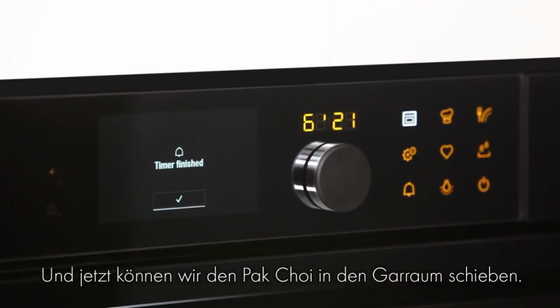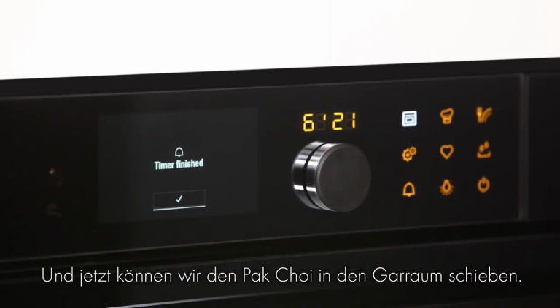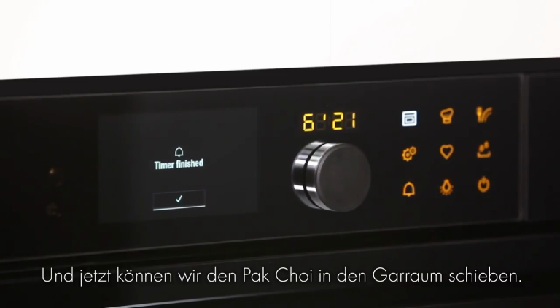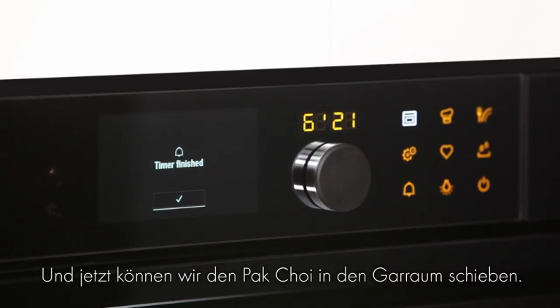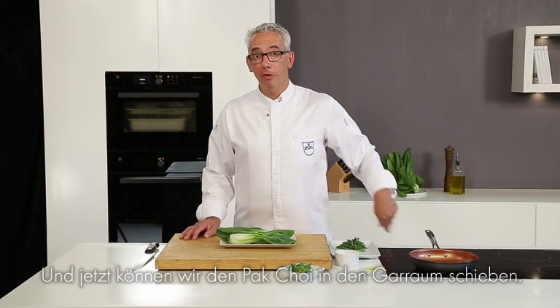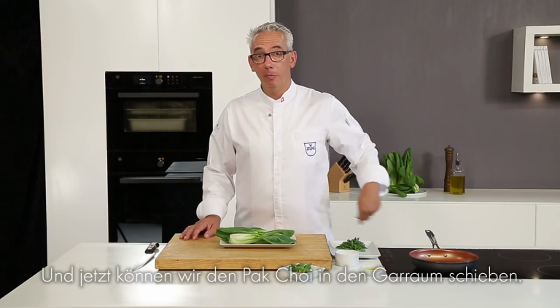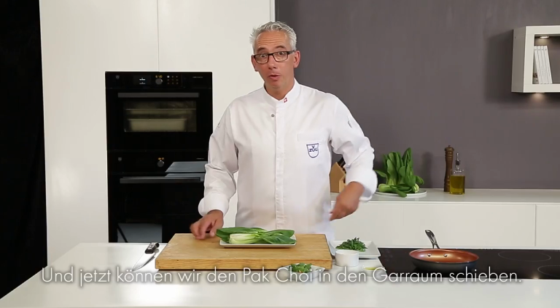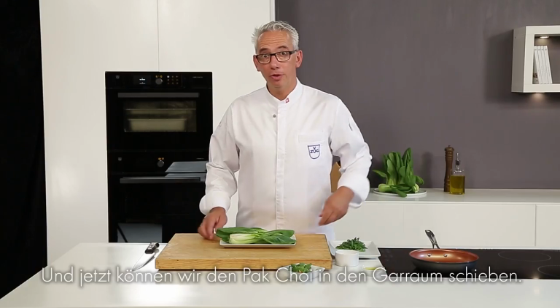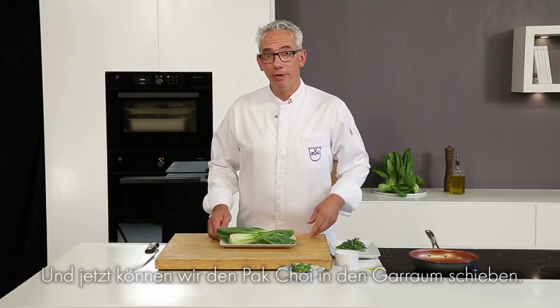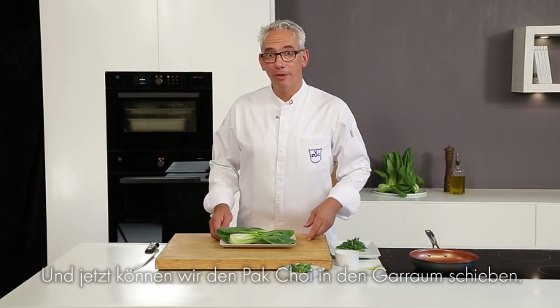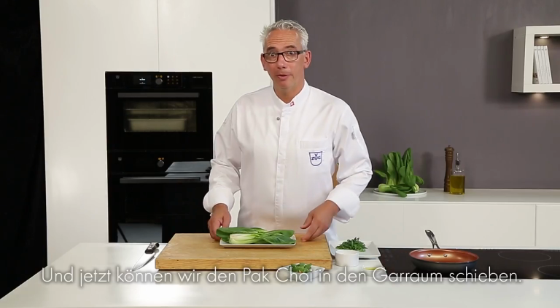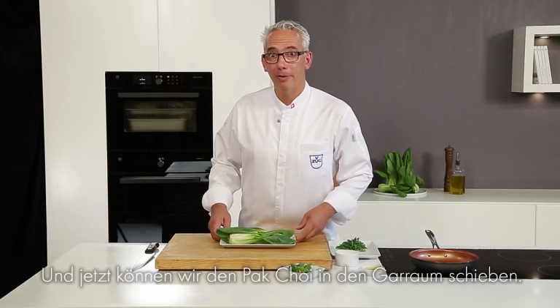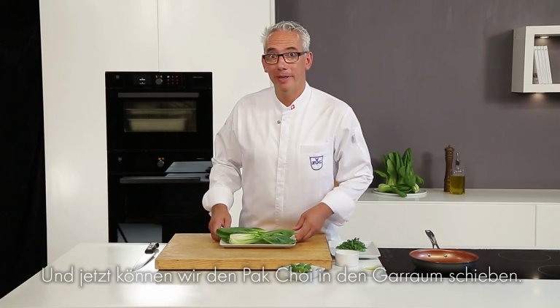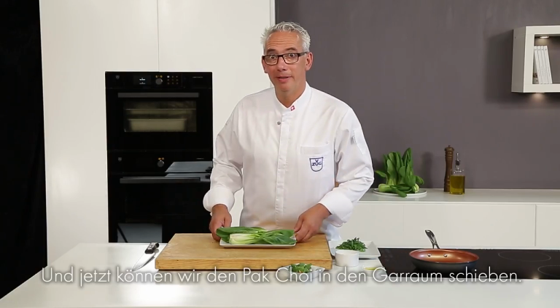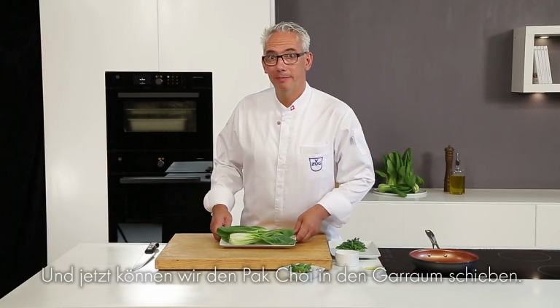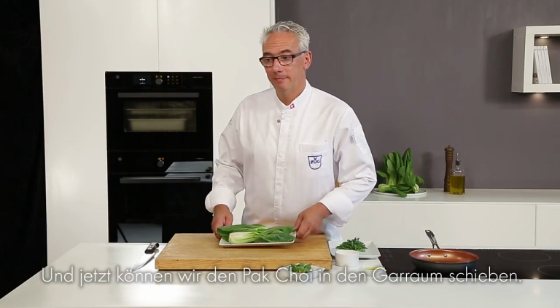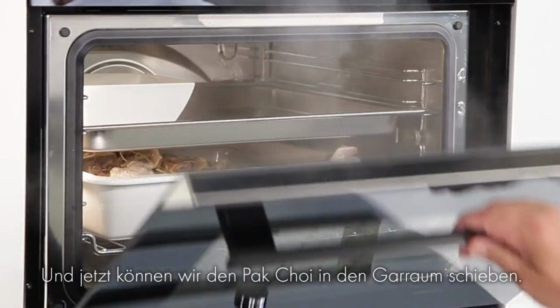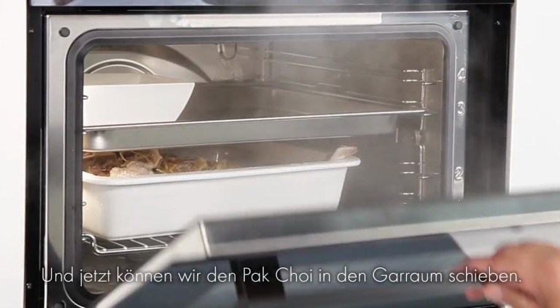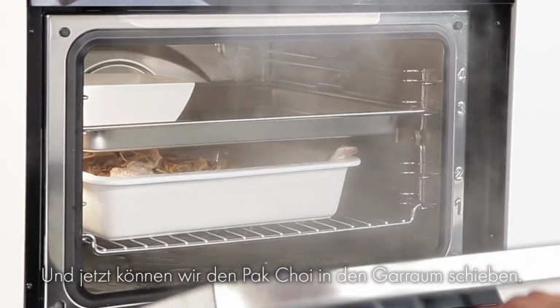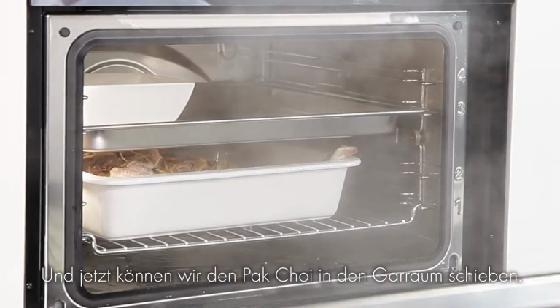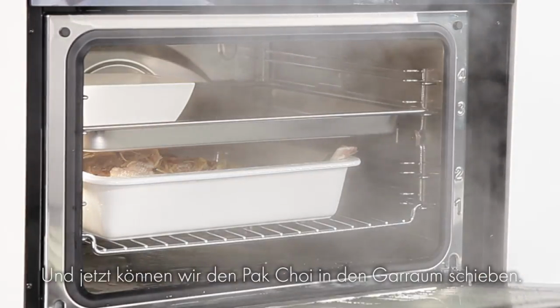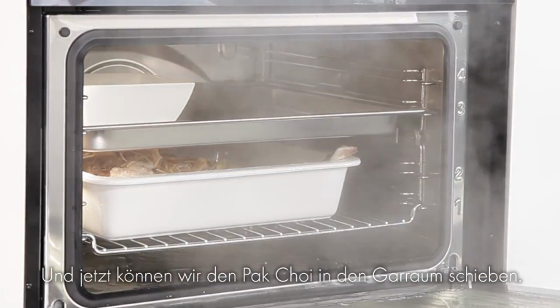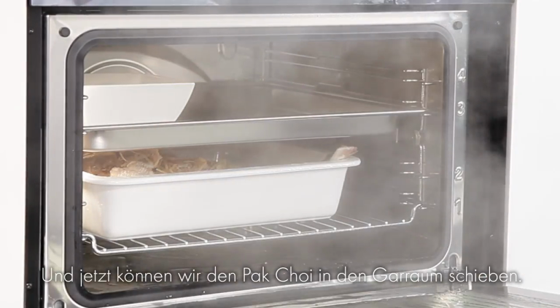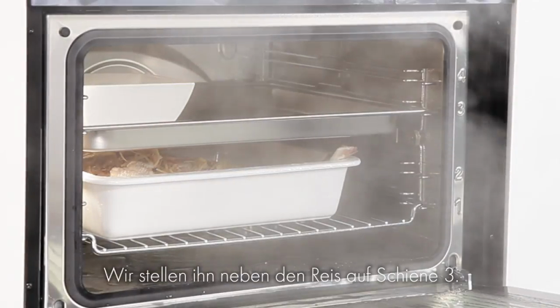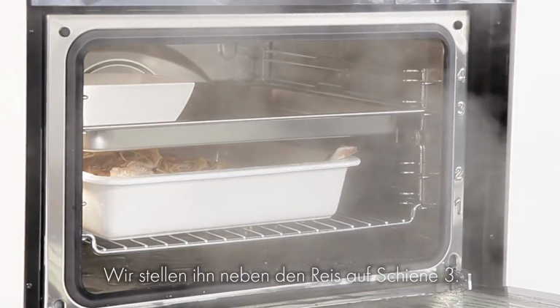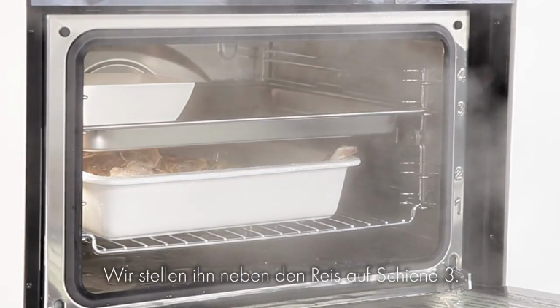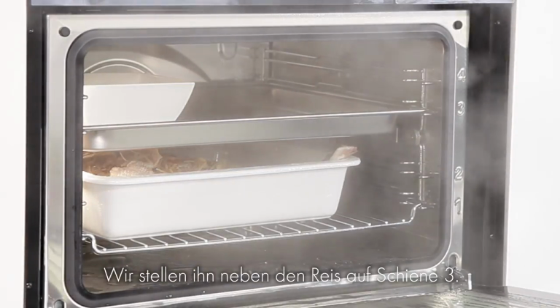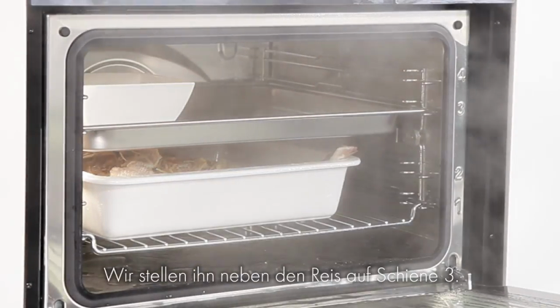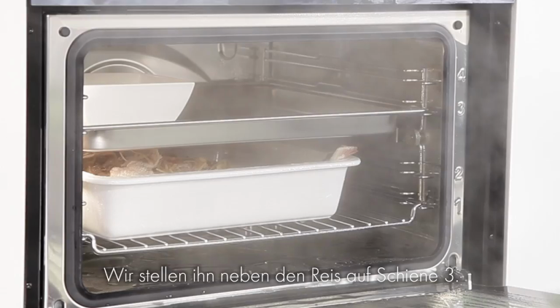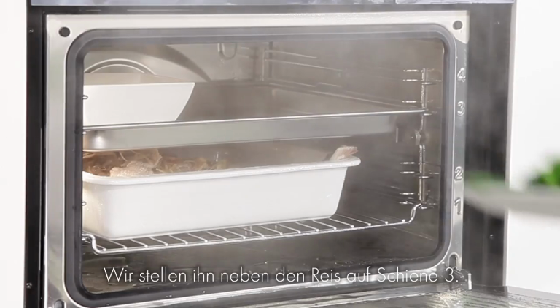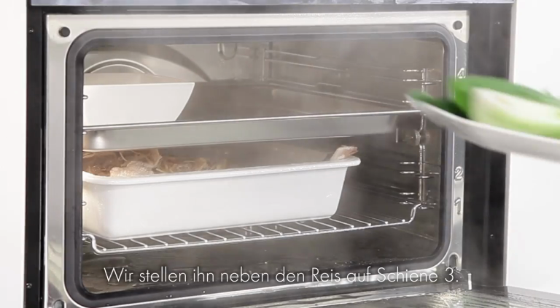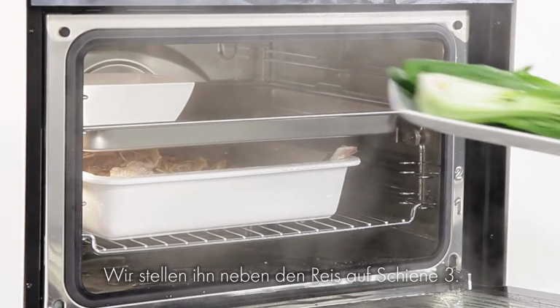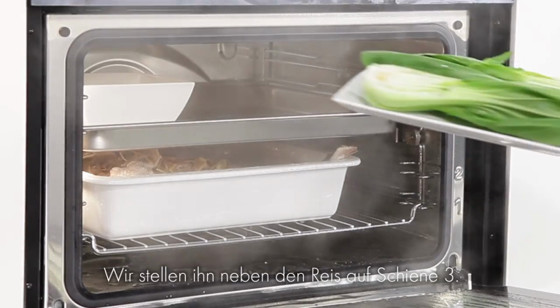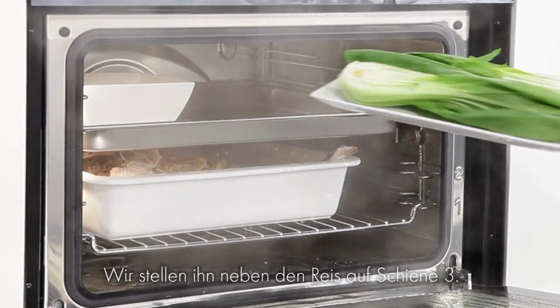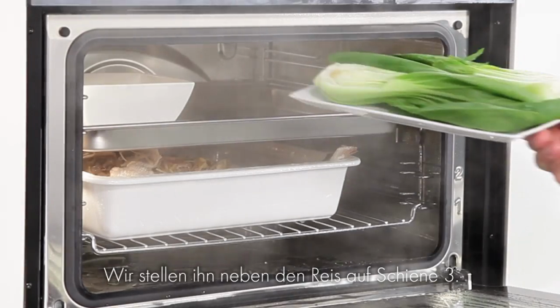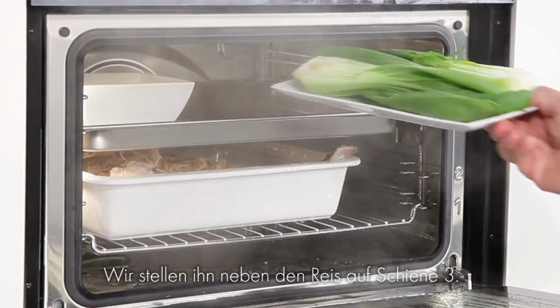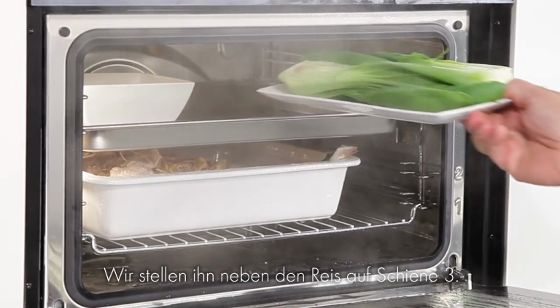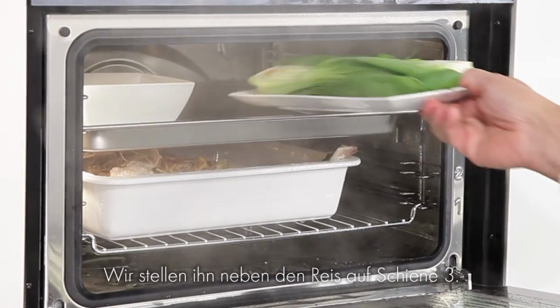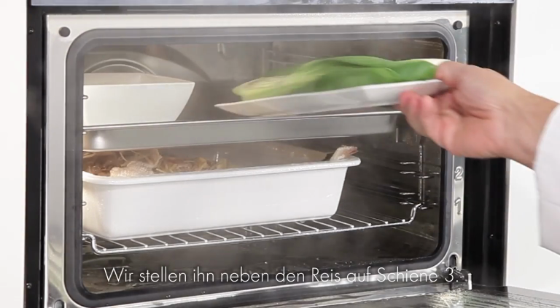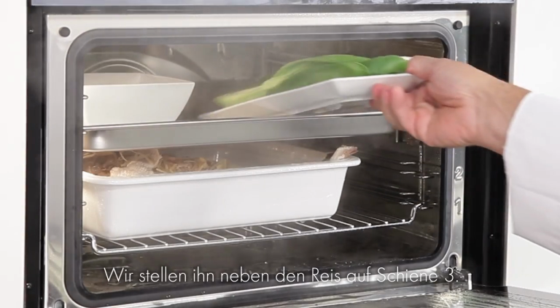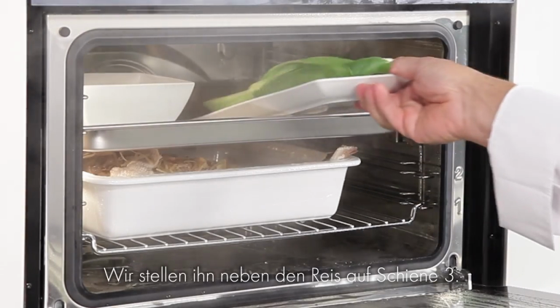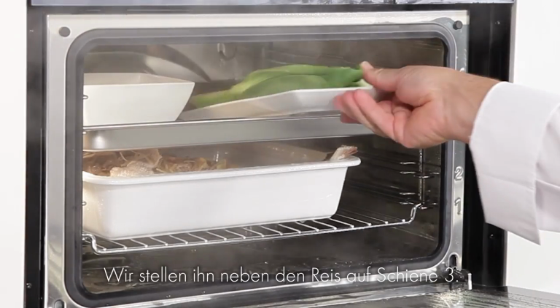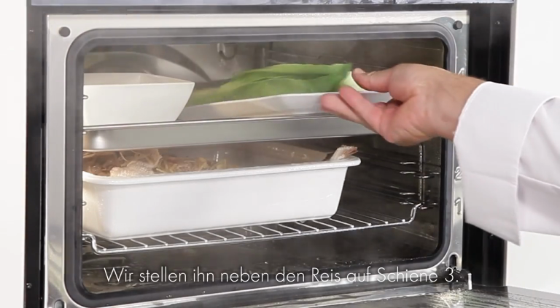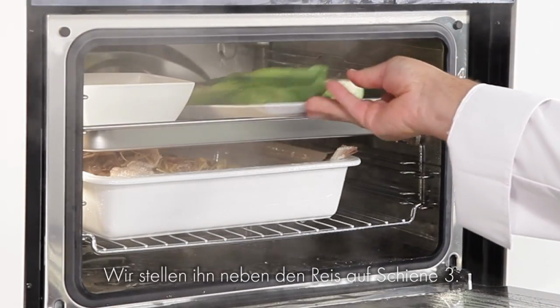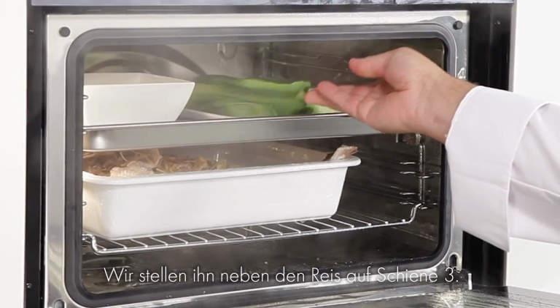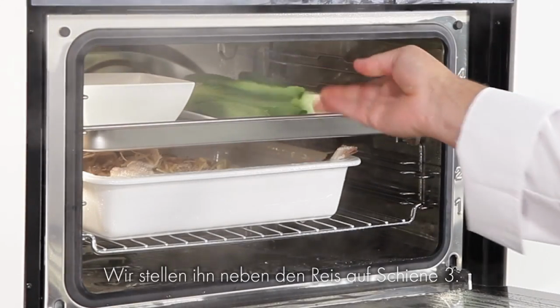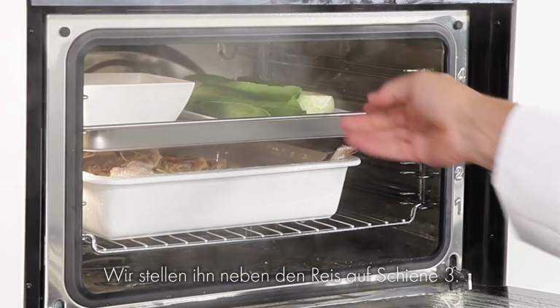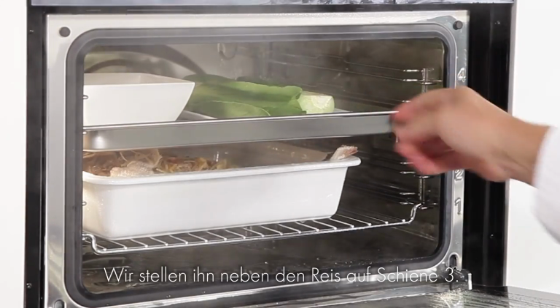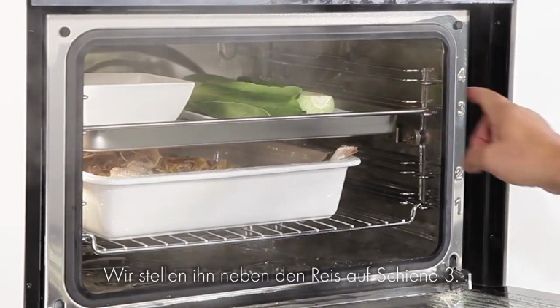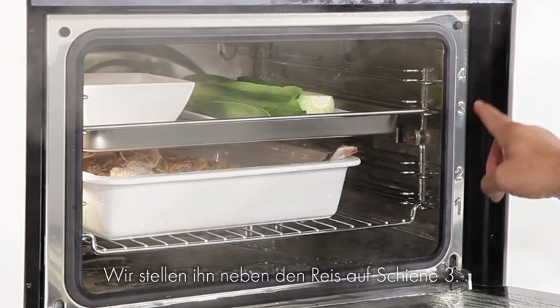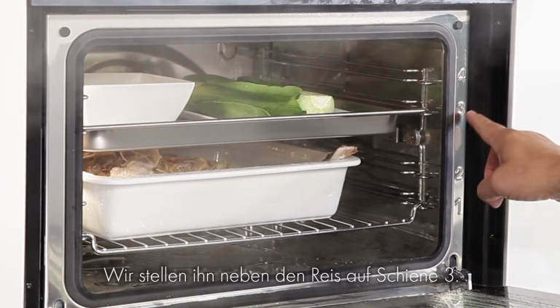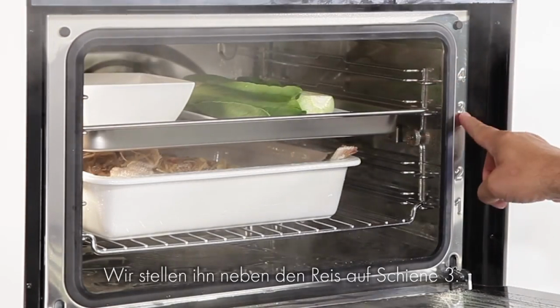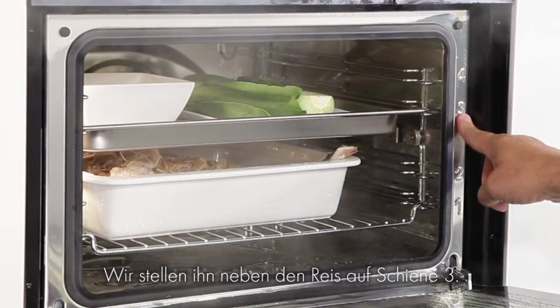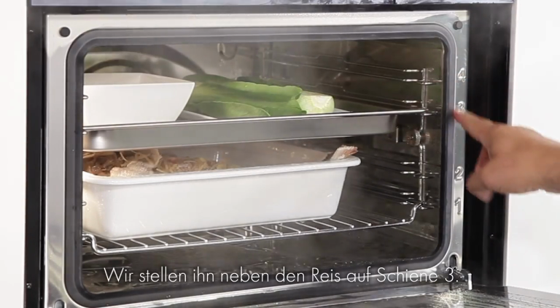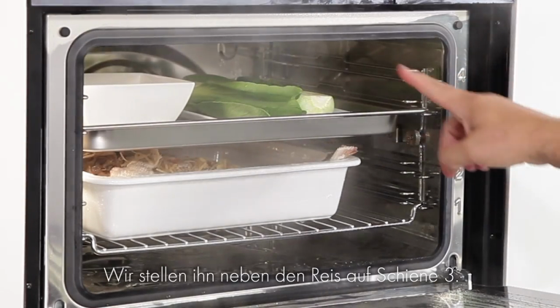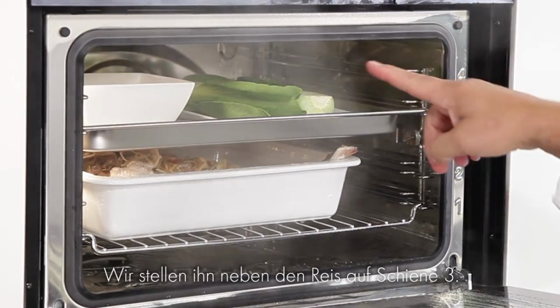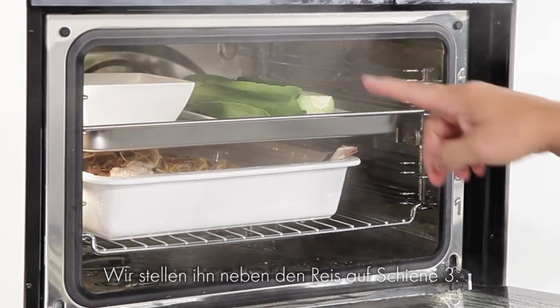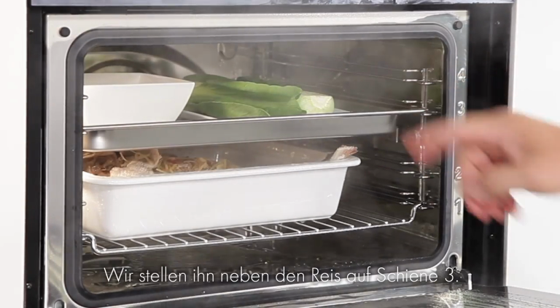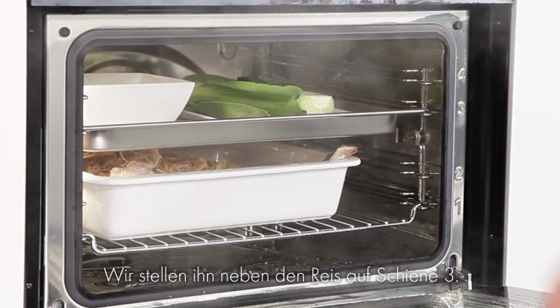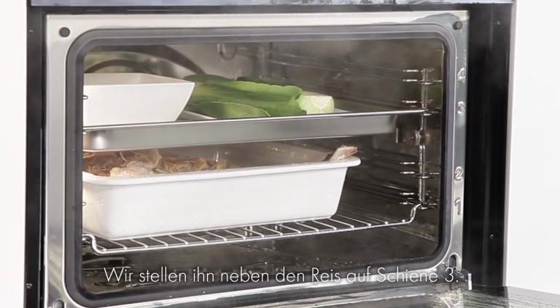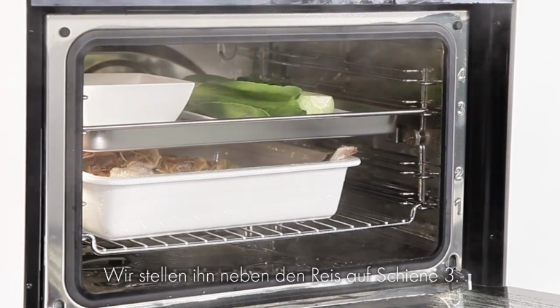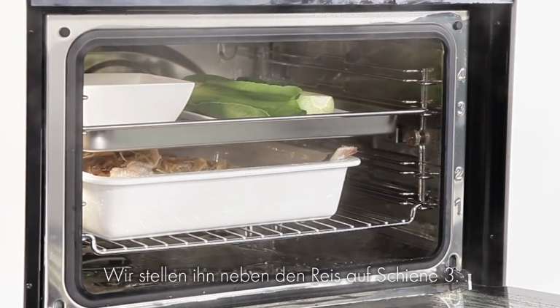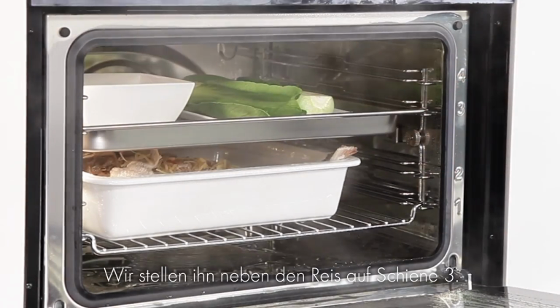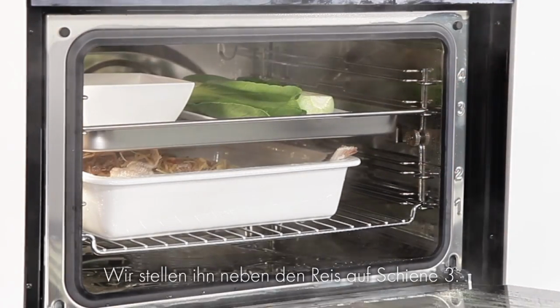Time for the bok choy to go in. We're going to put that on level three next to the rice.